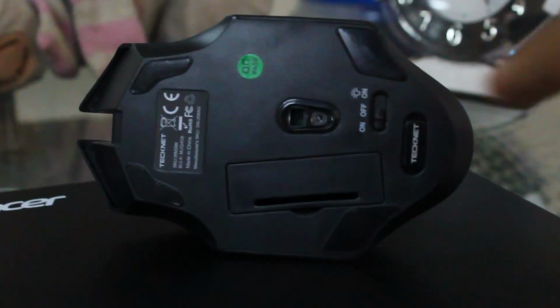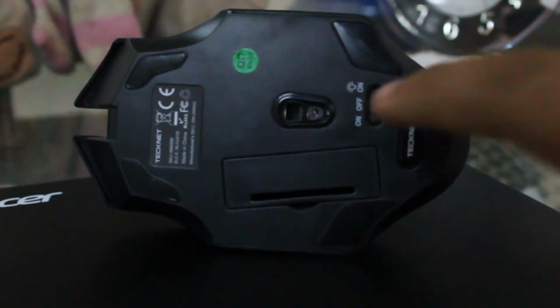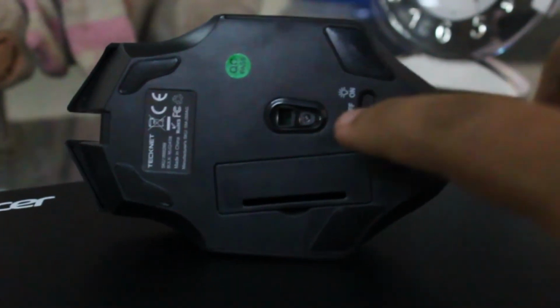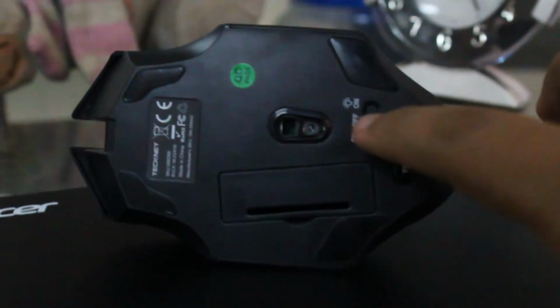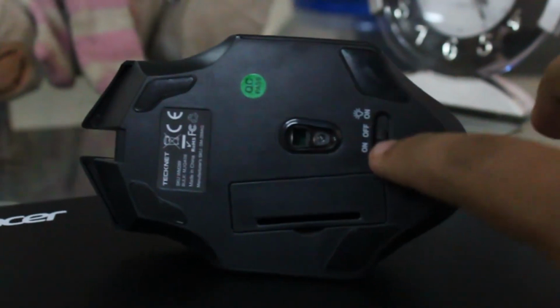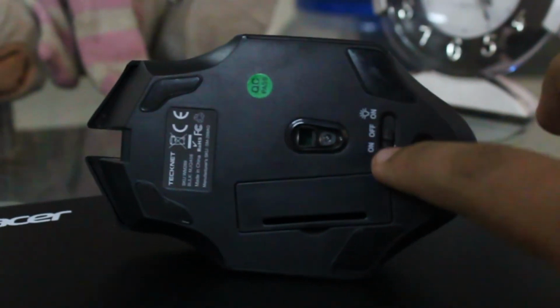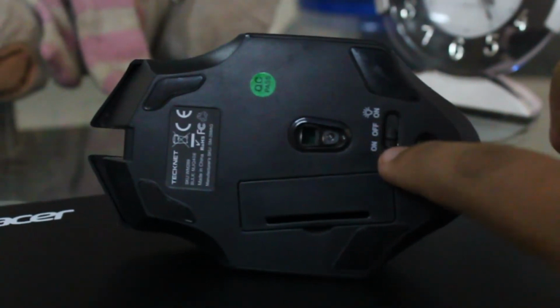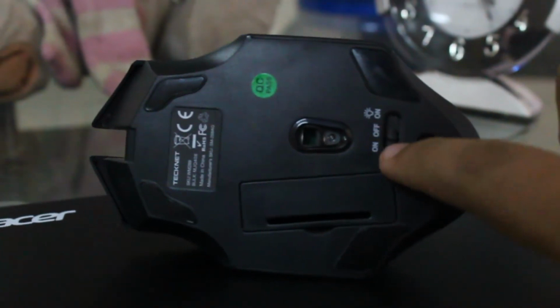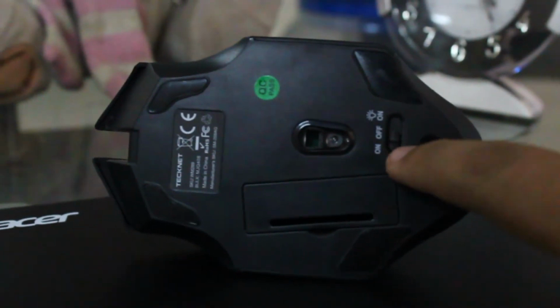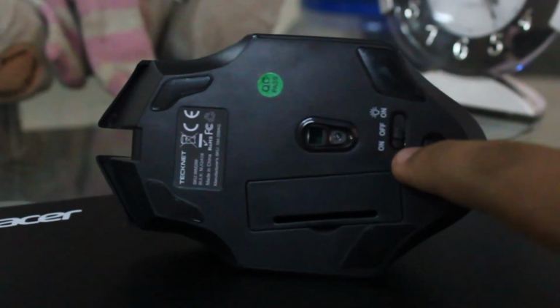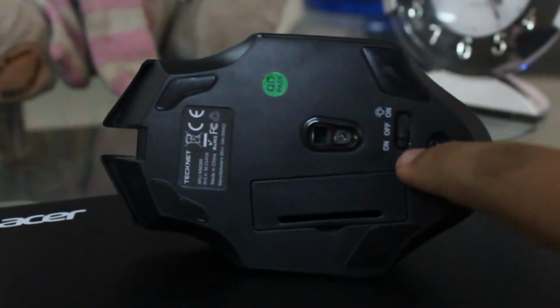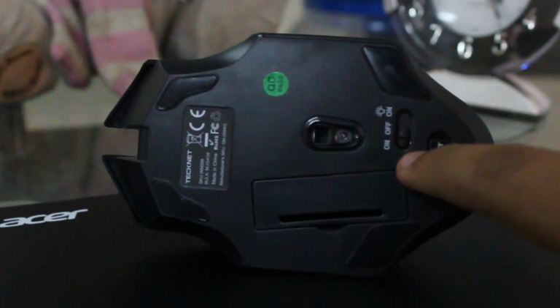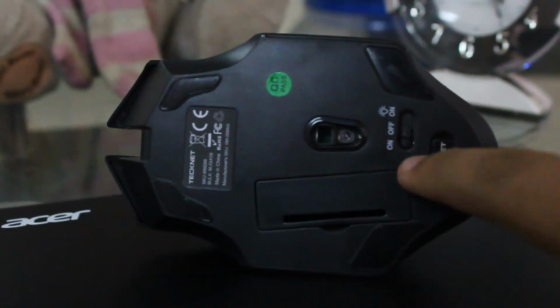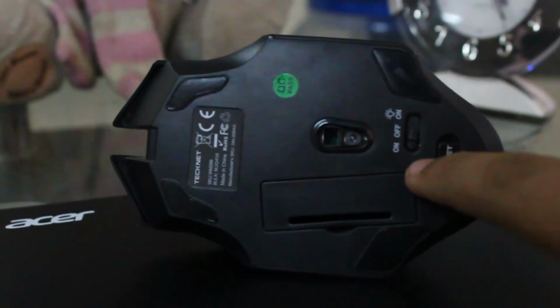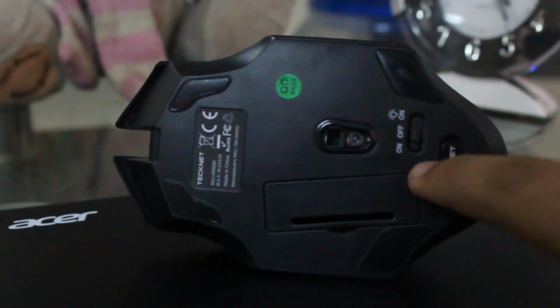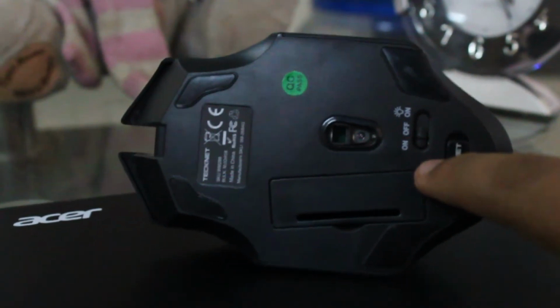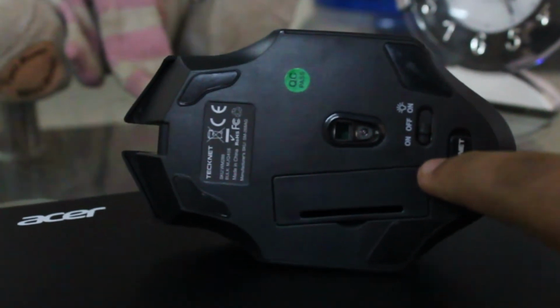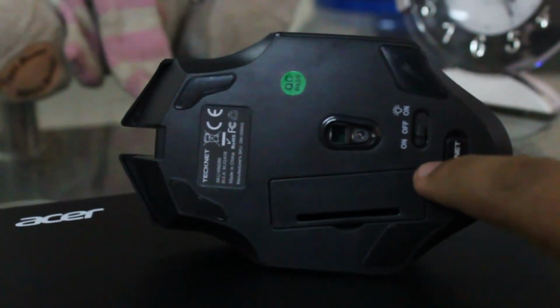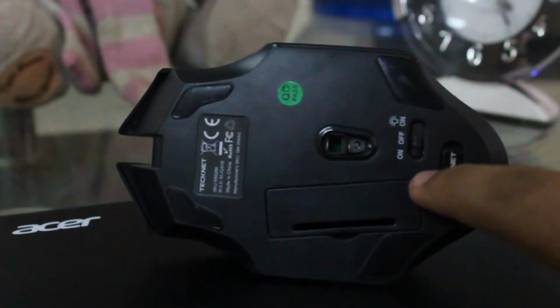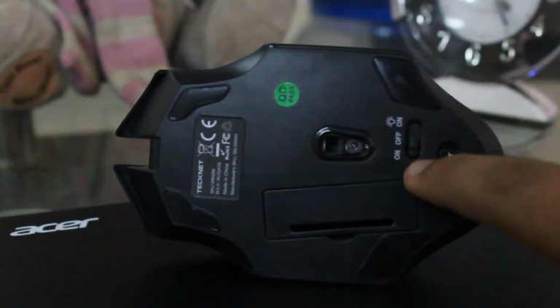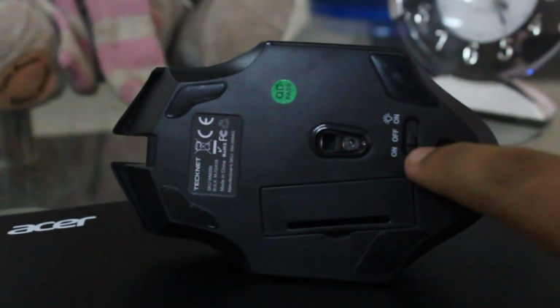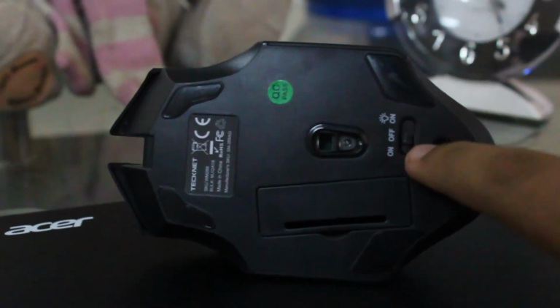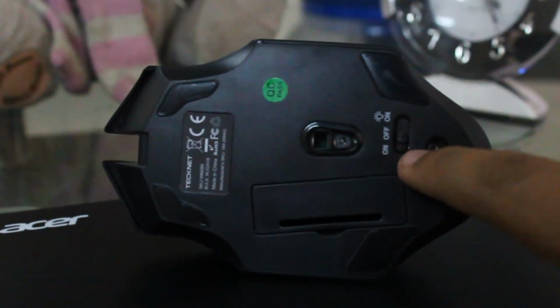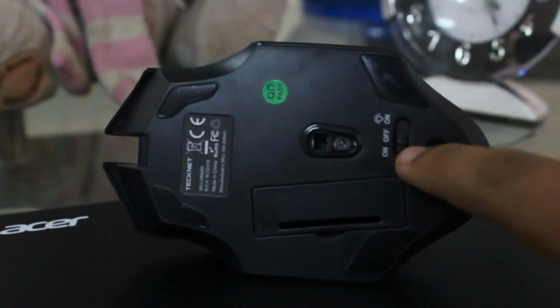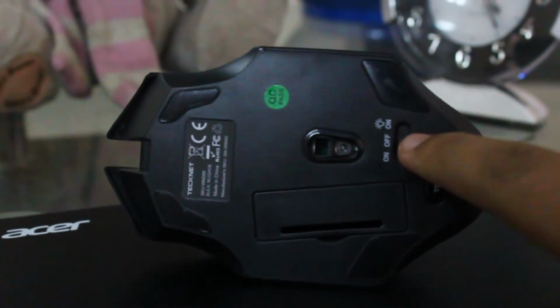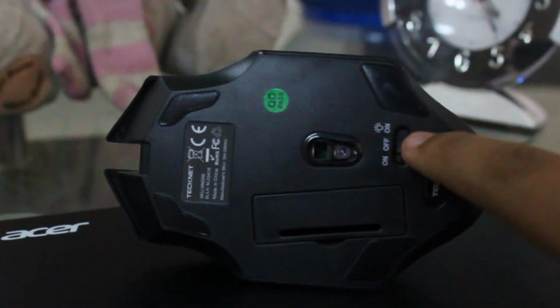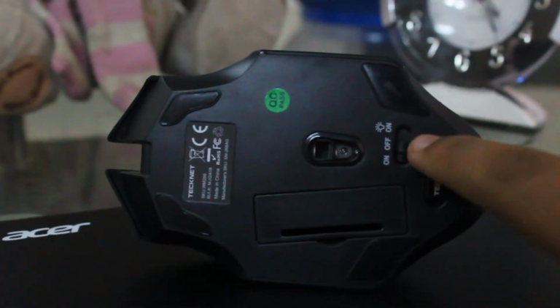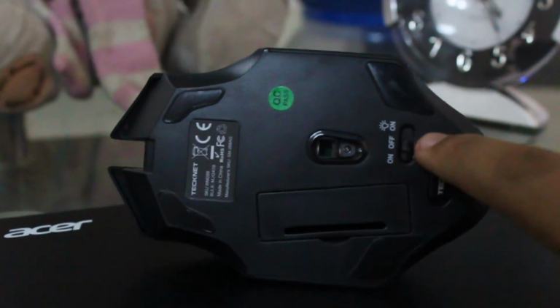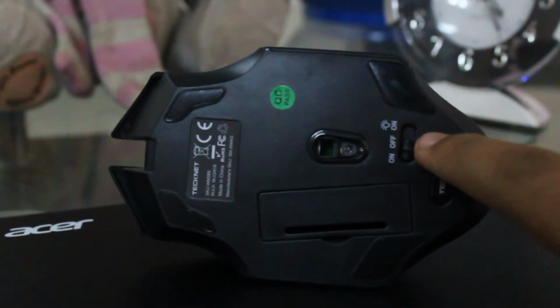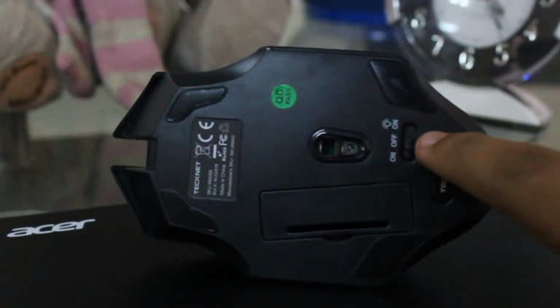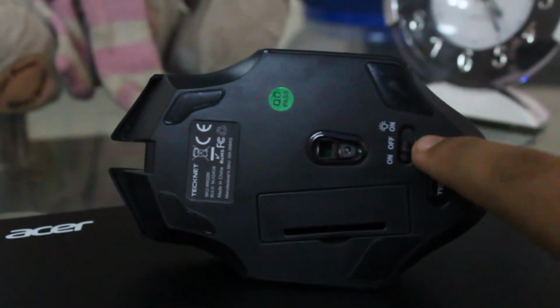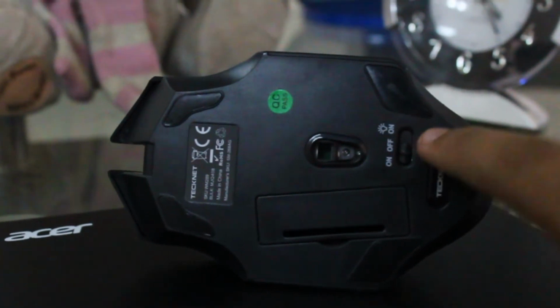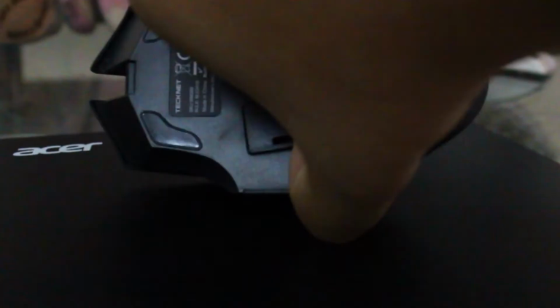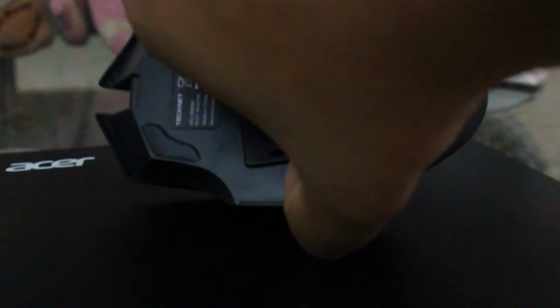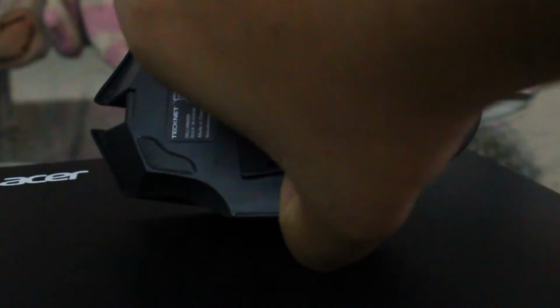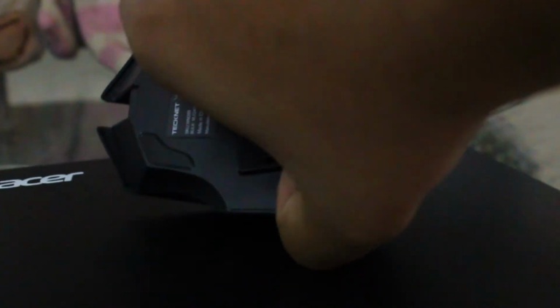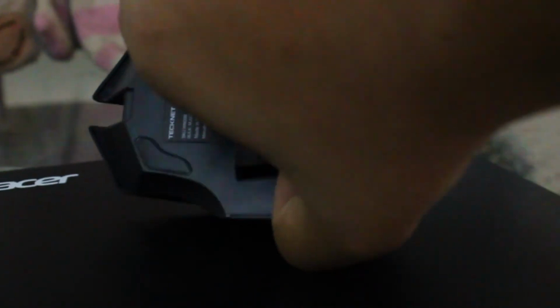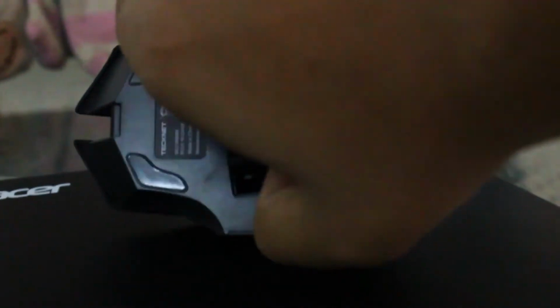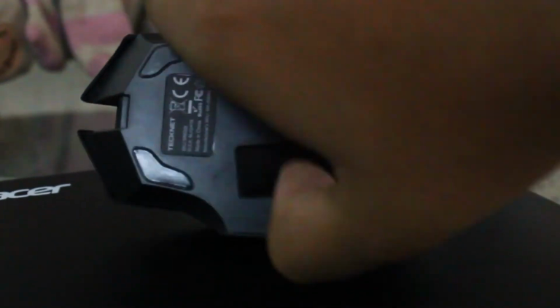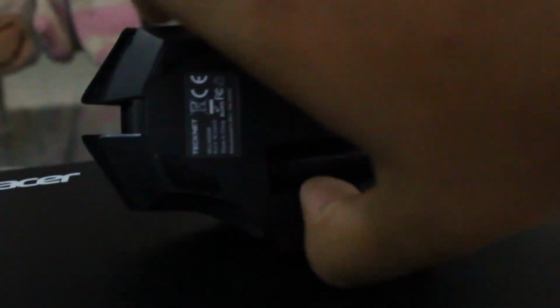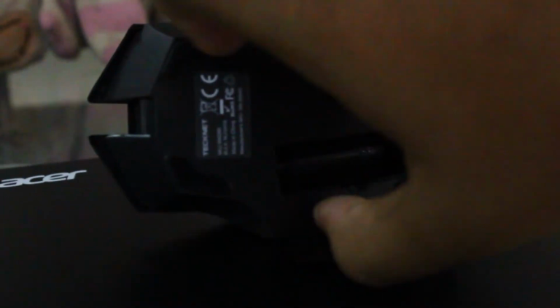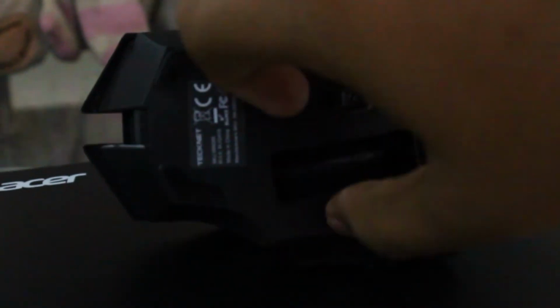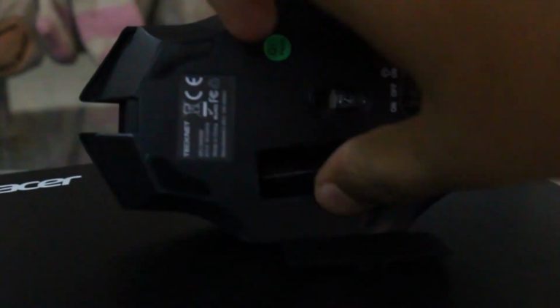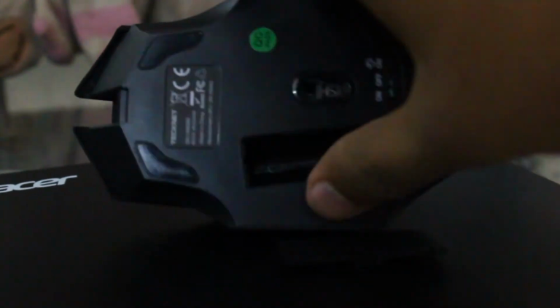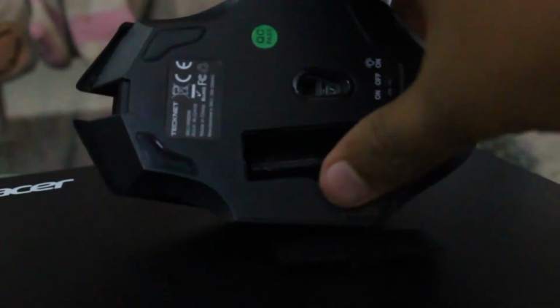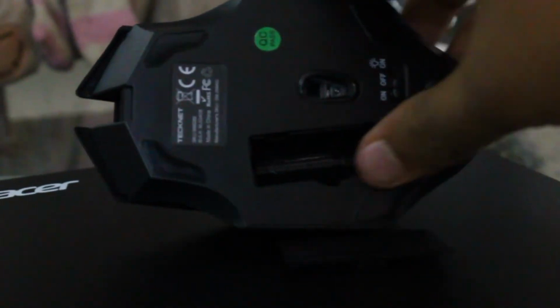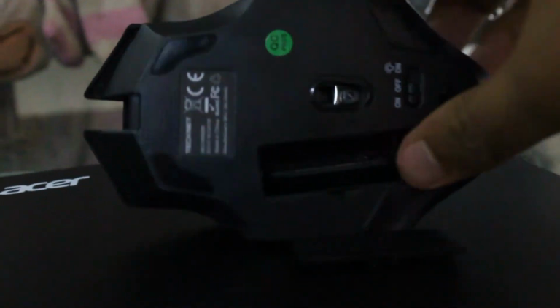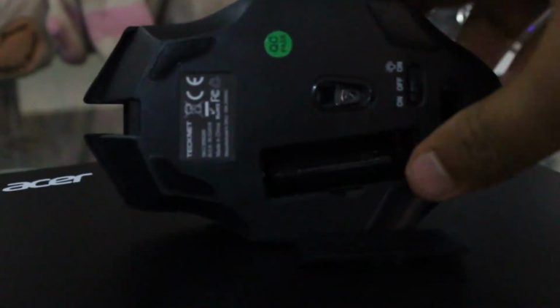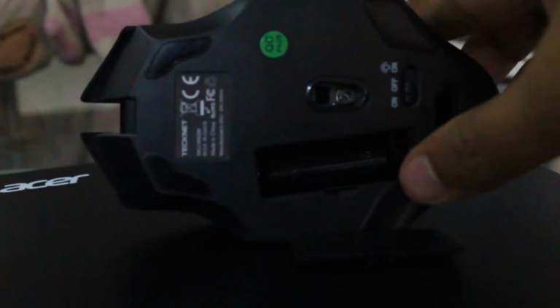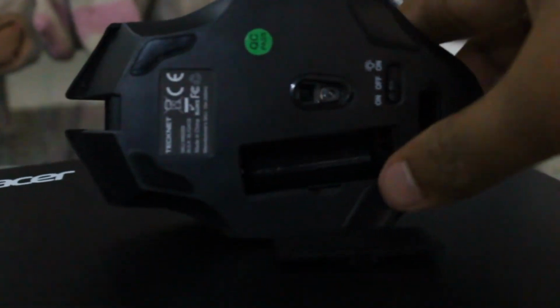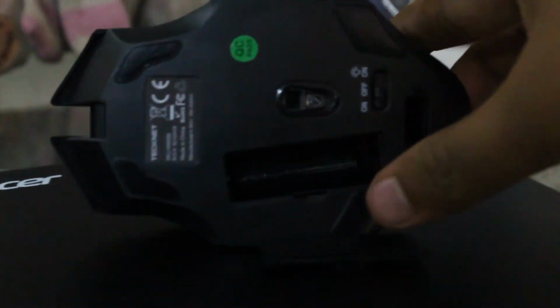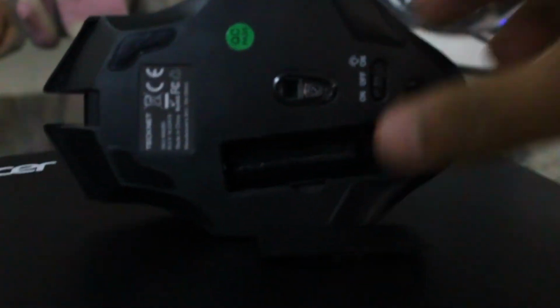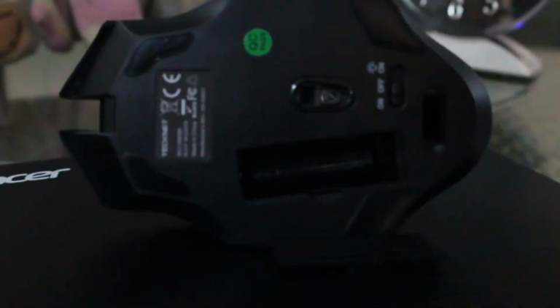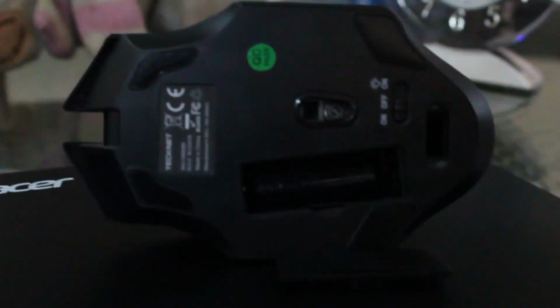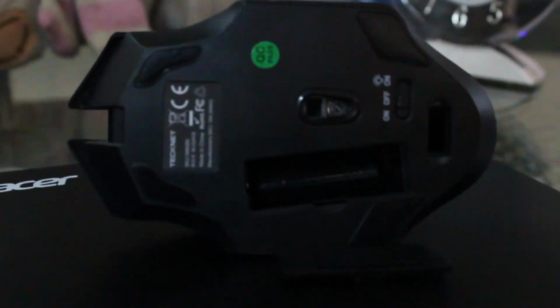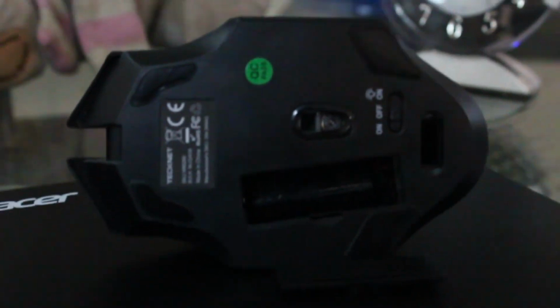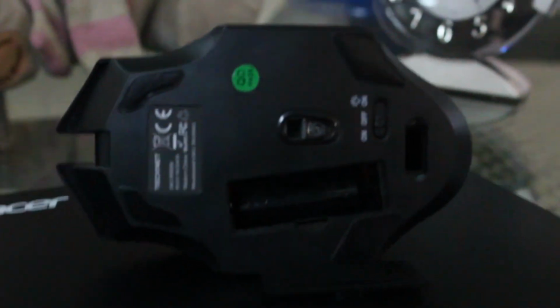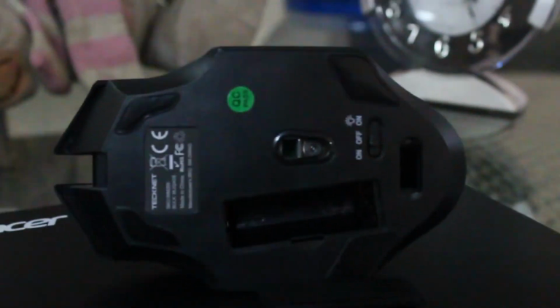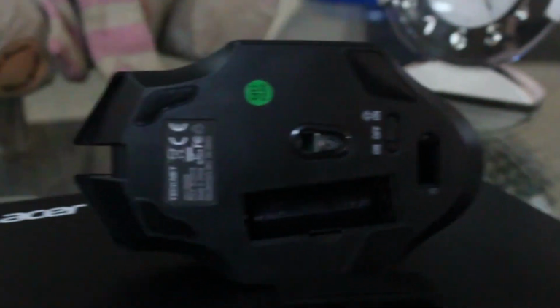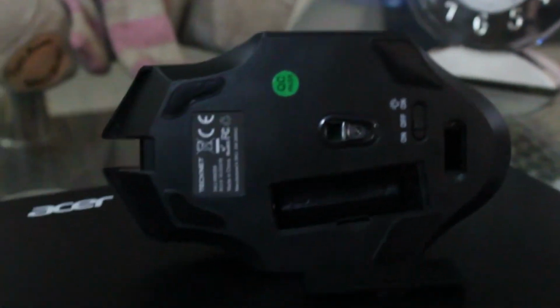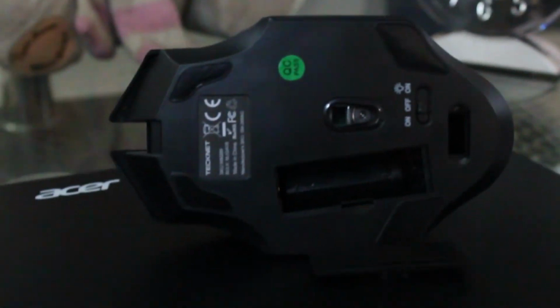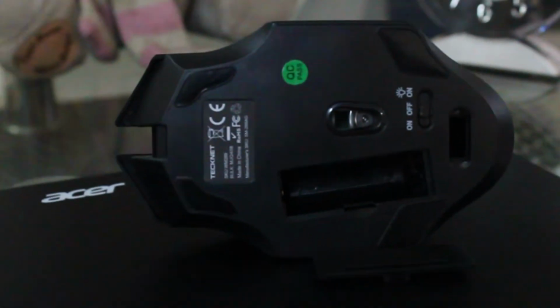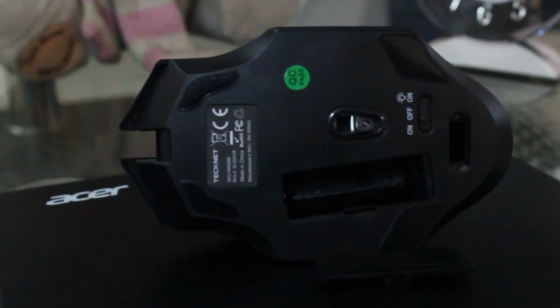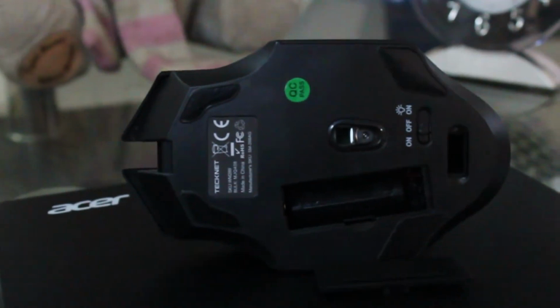It's got 3 power settings: on, off, and on with the LED lights. It takes a AA battery, which is not included with the product.